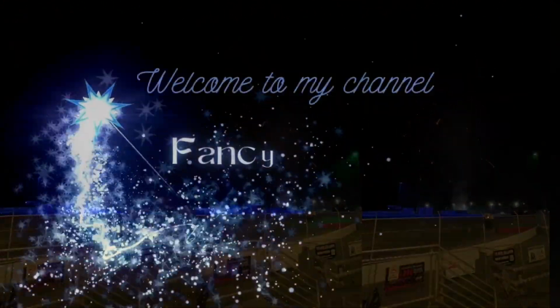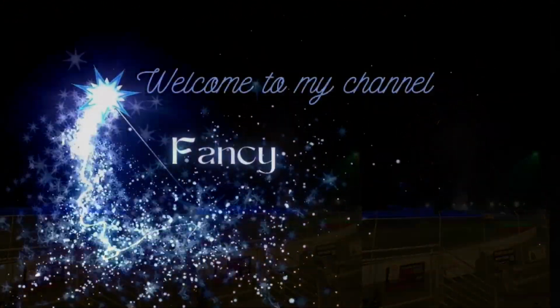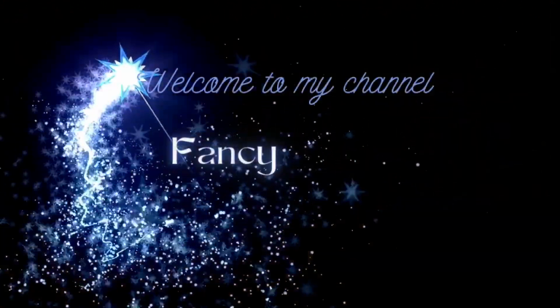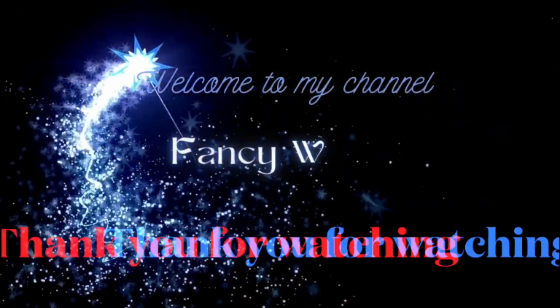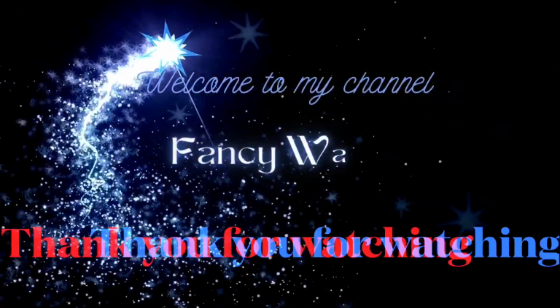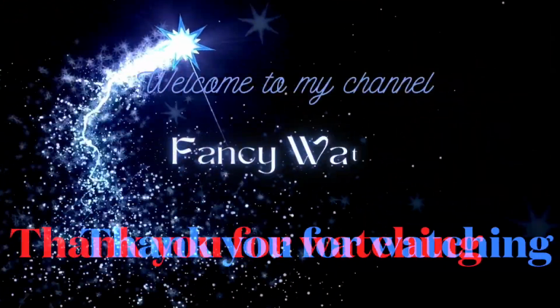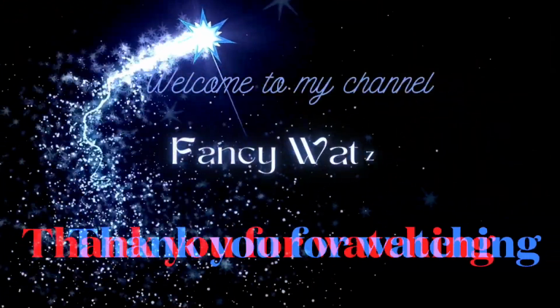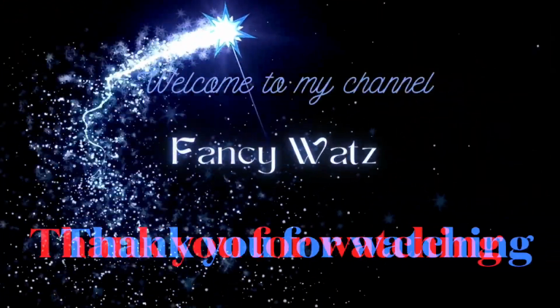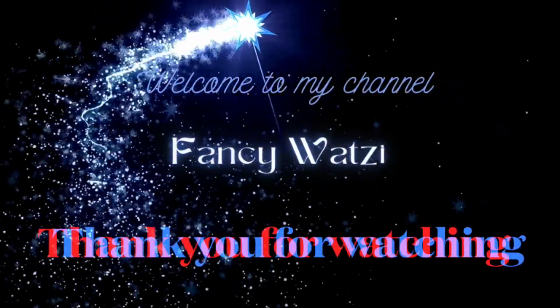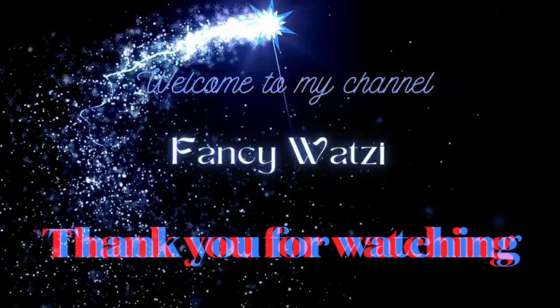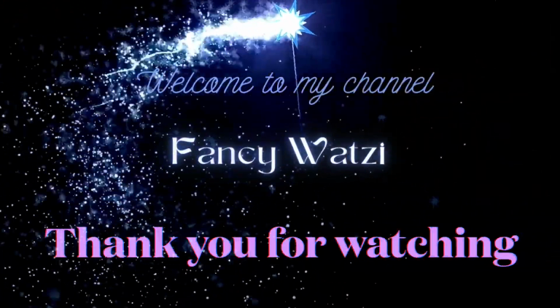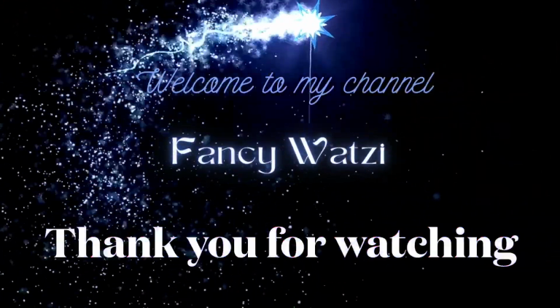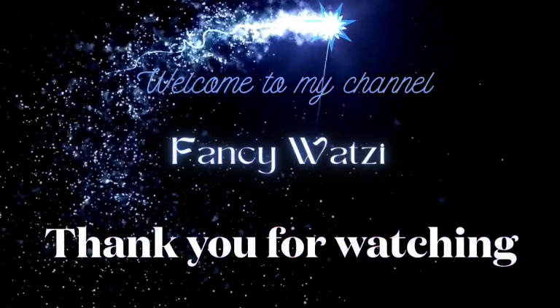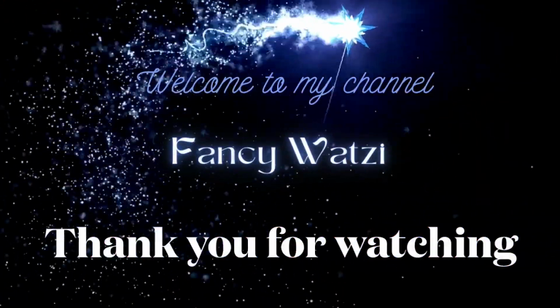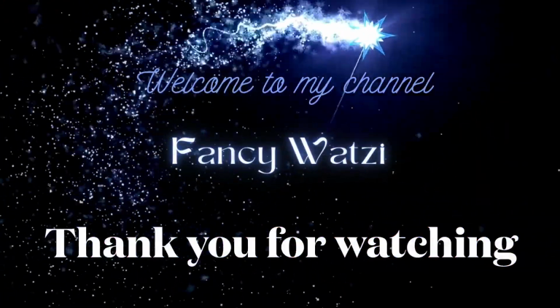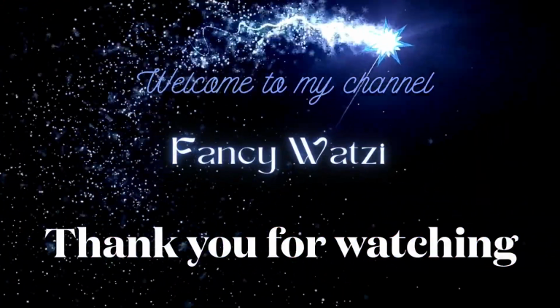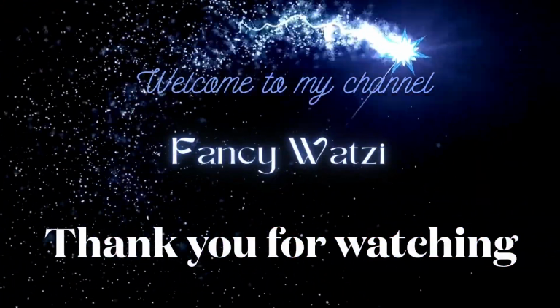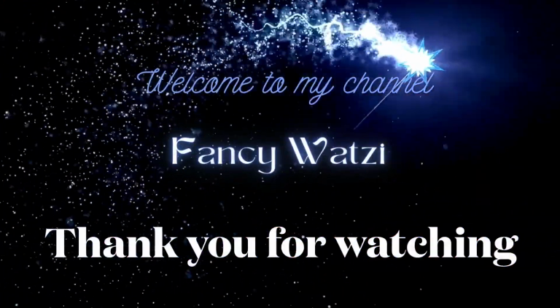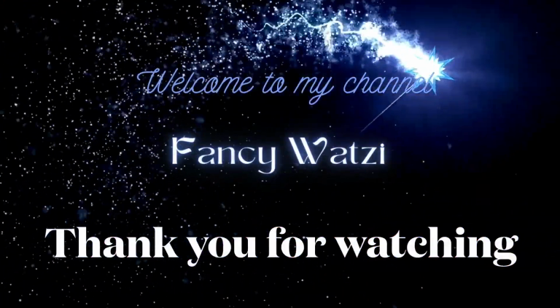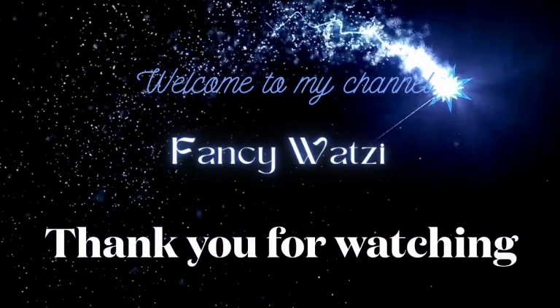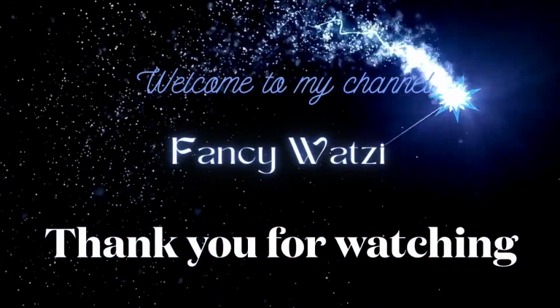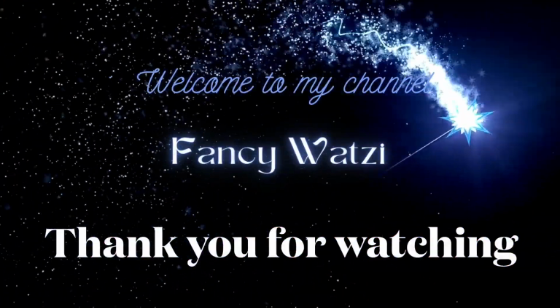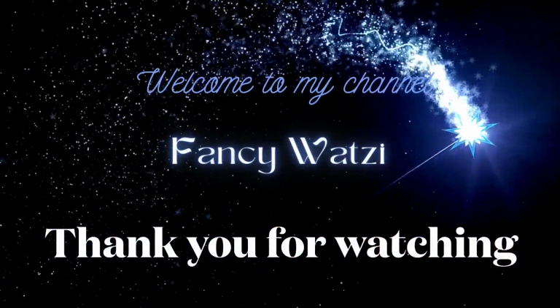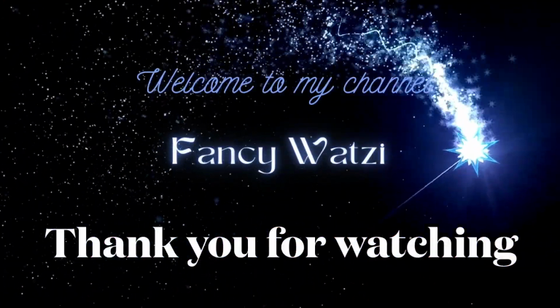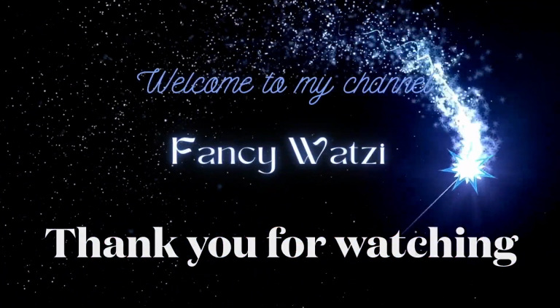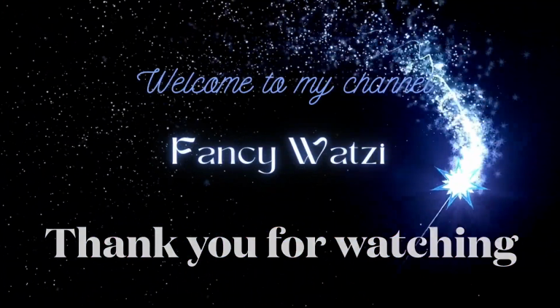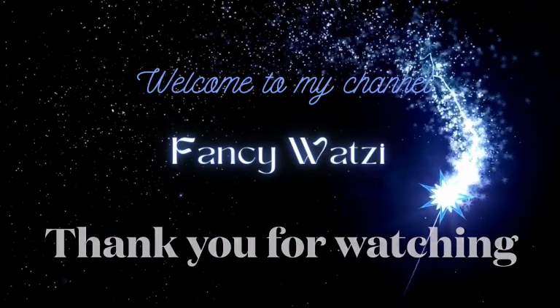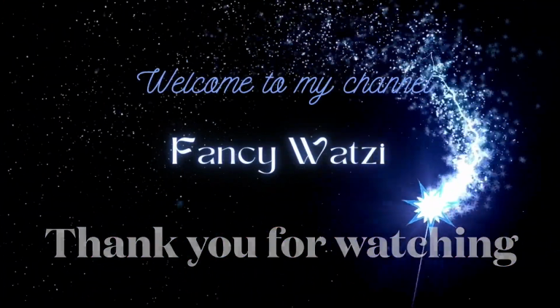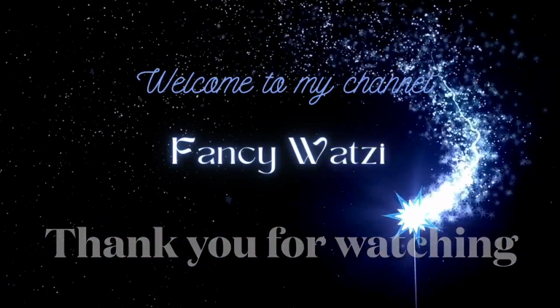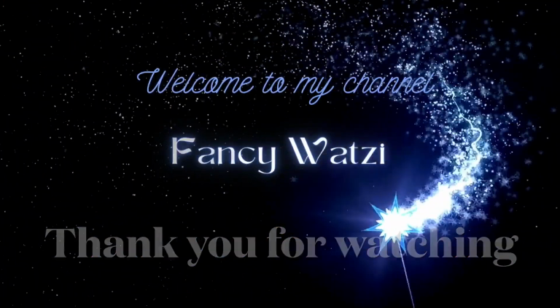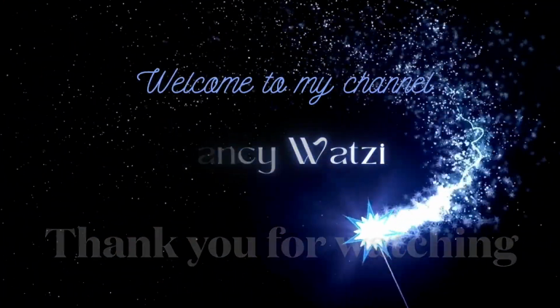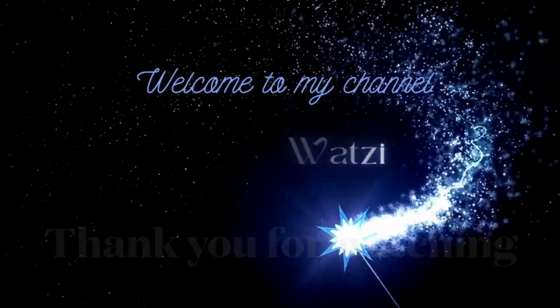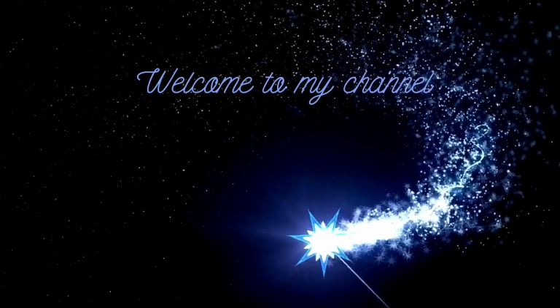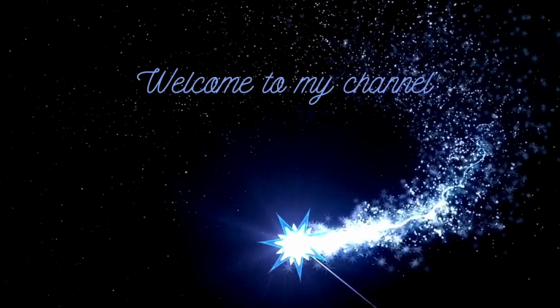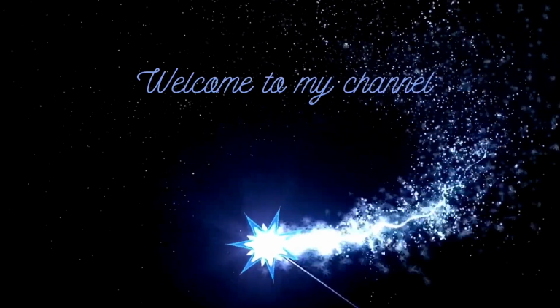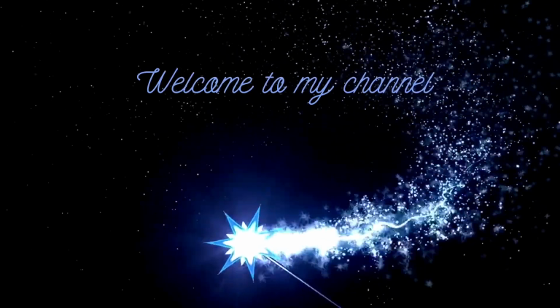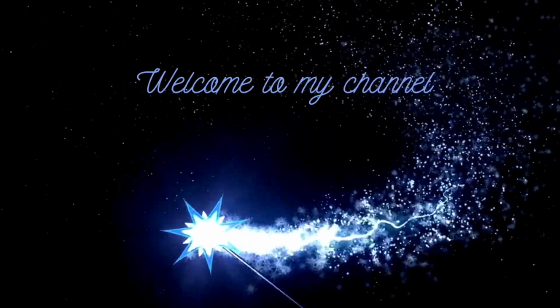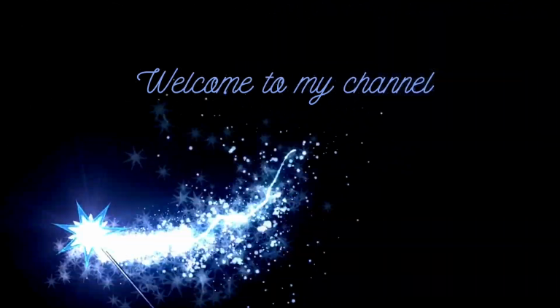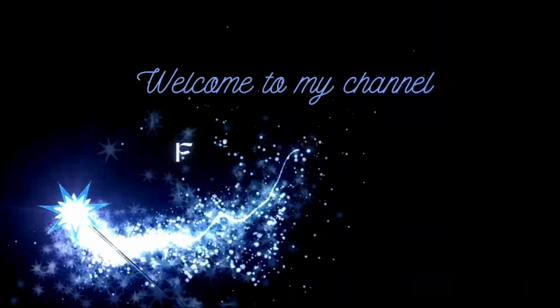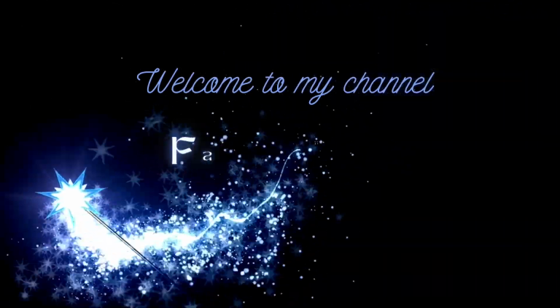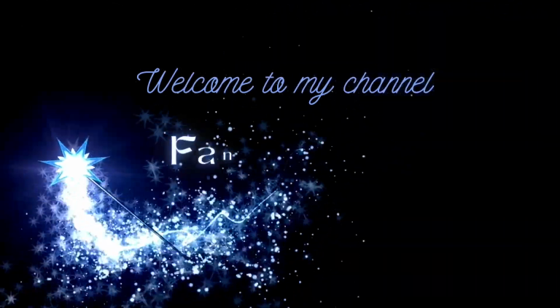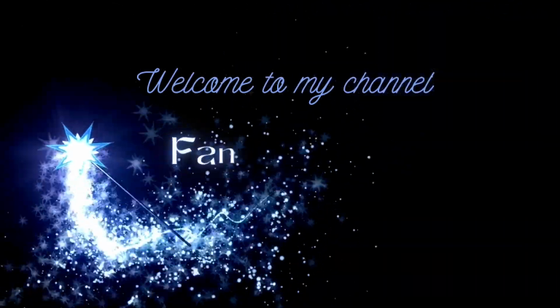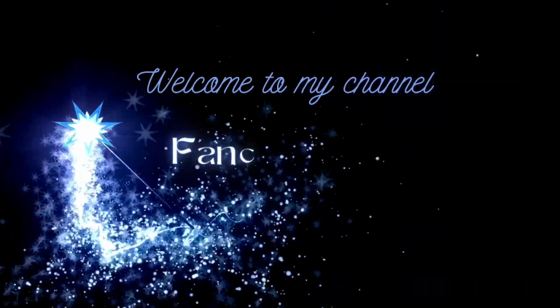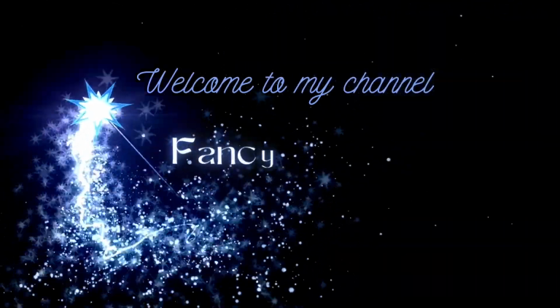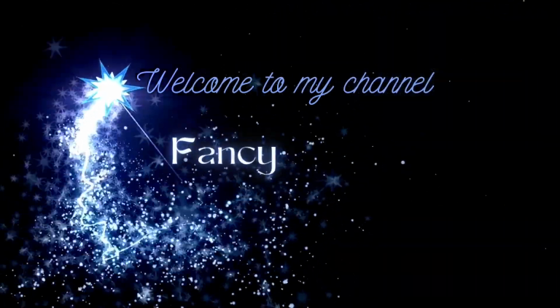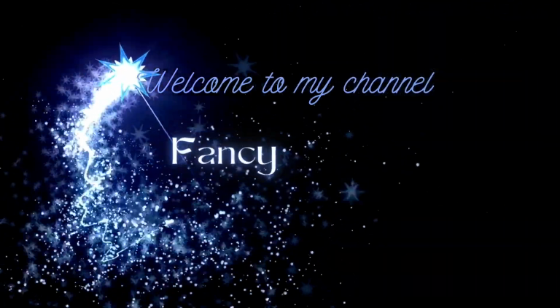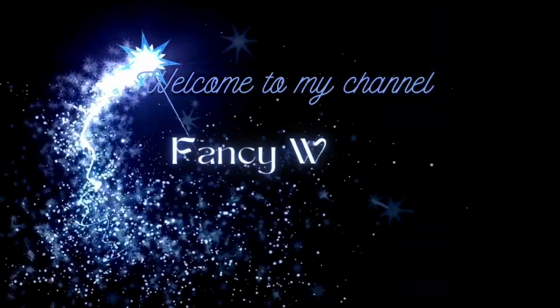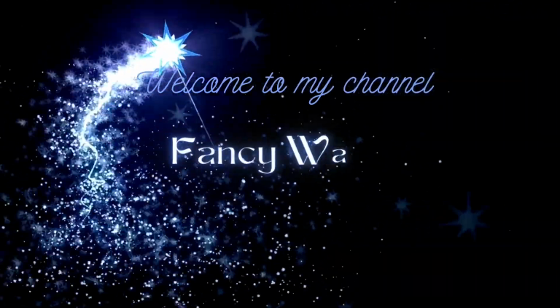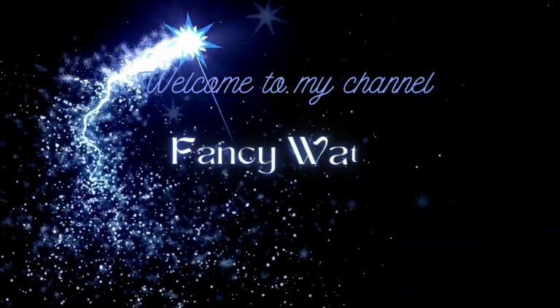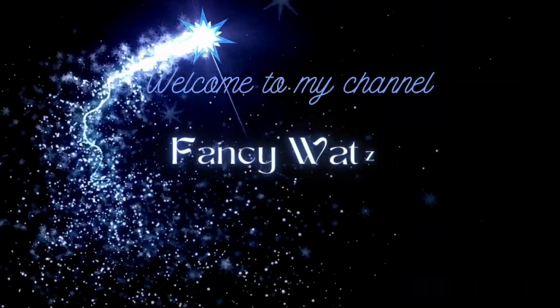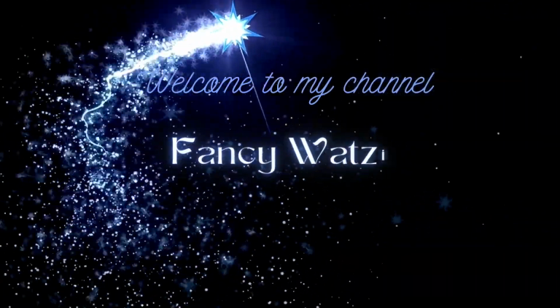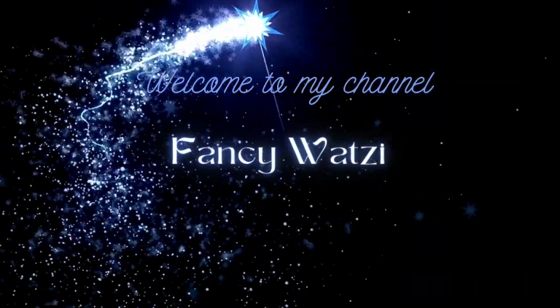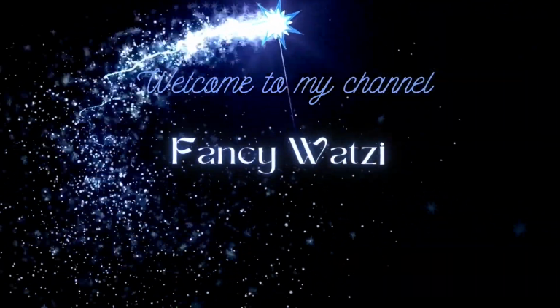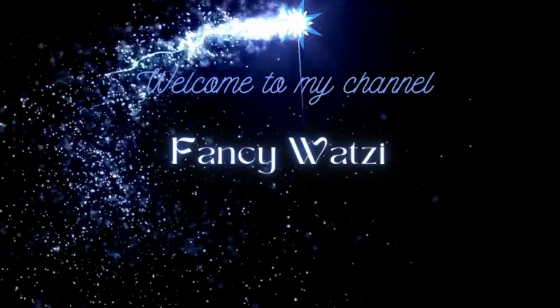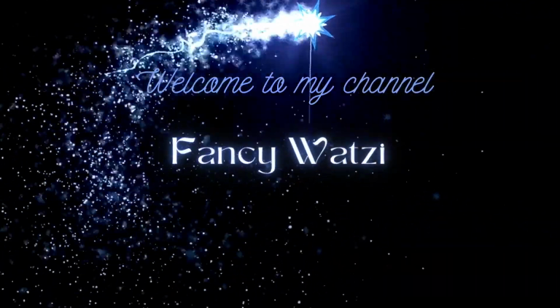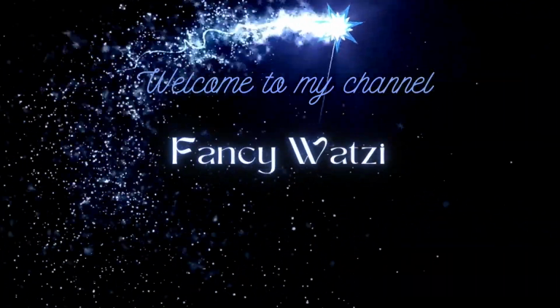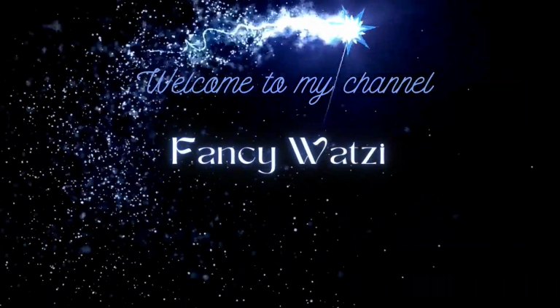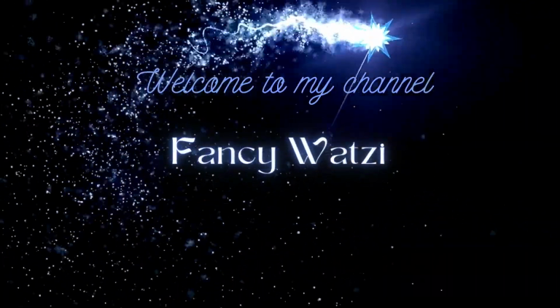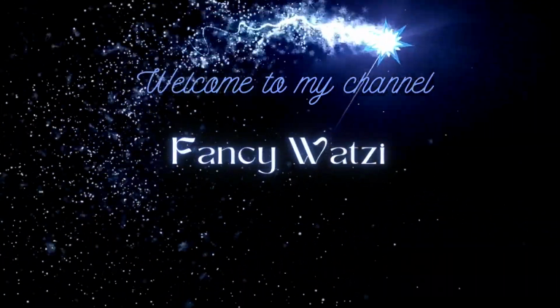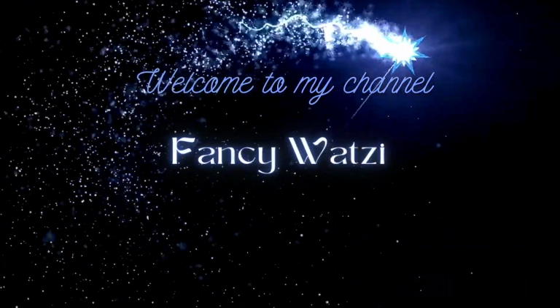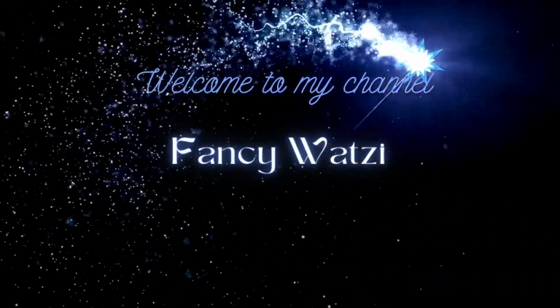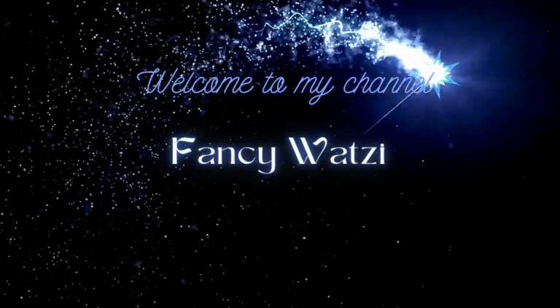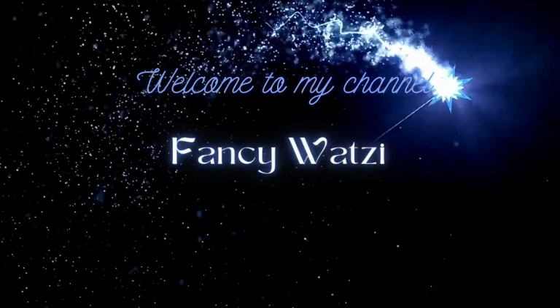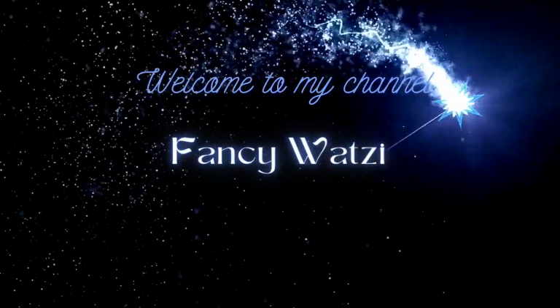You are watching my channel, Bouncy Watsy. Thank you for watching — see you on my next vlog. Bye!